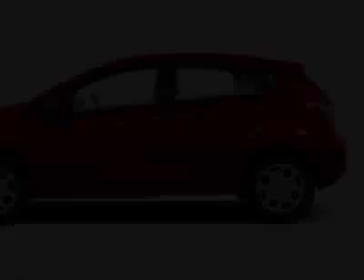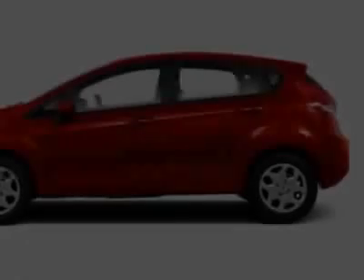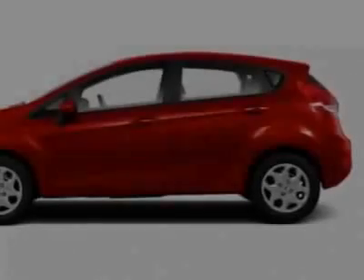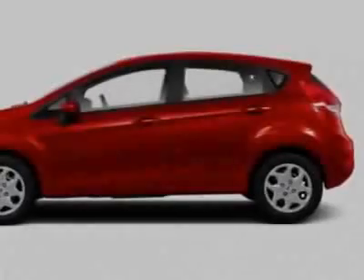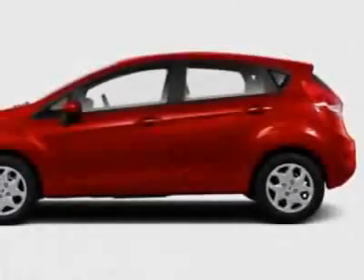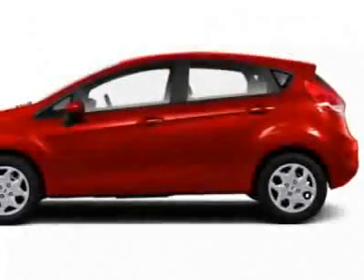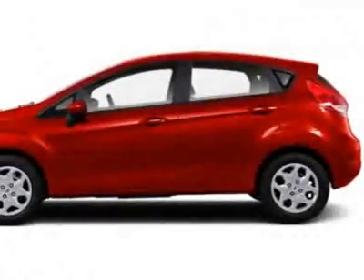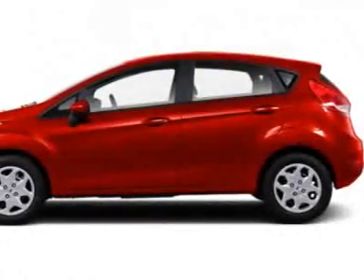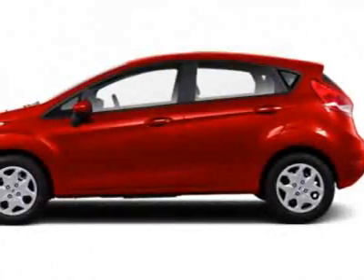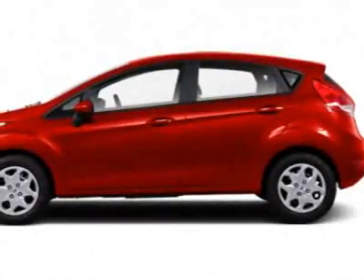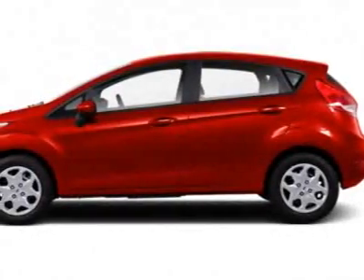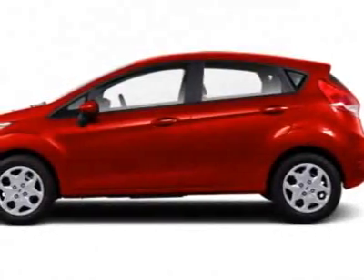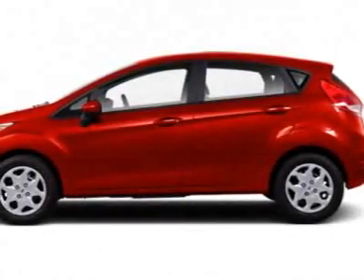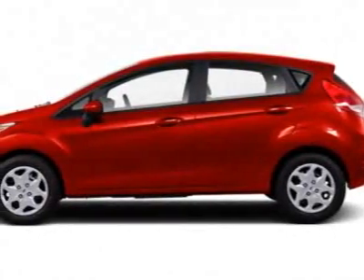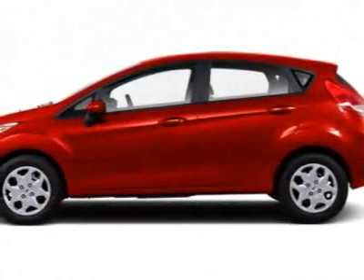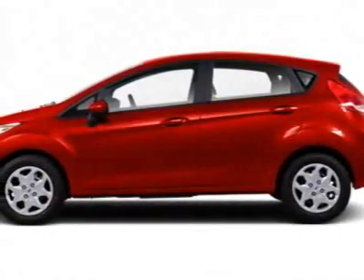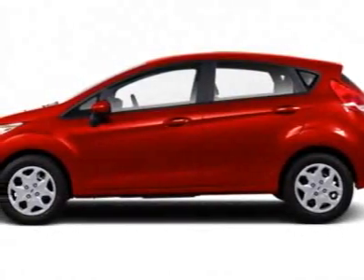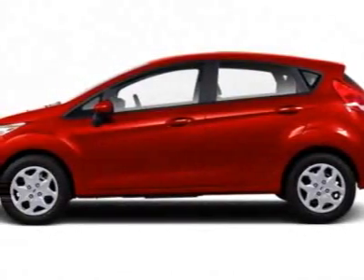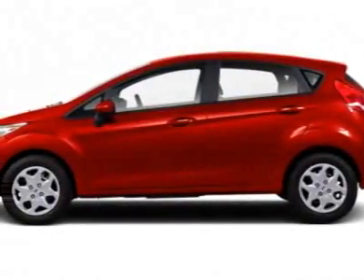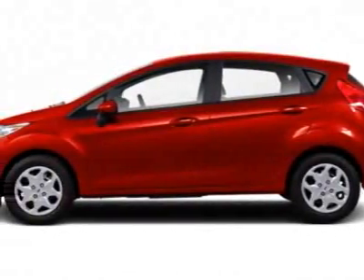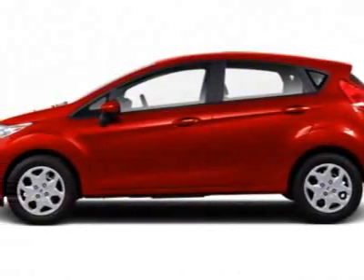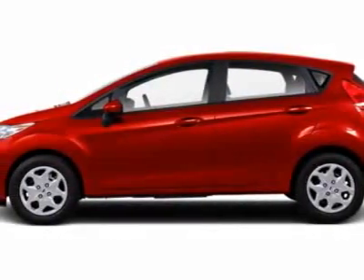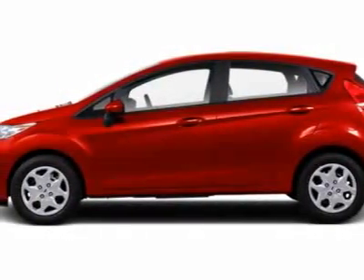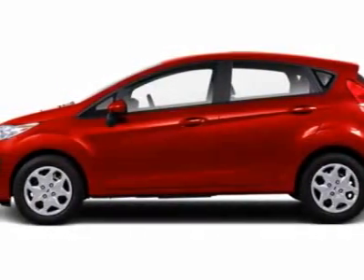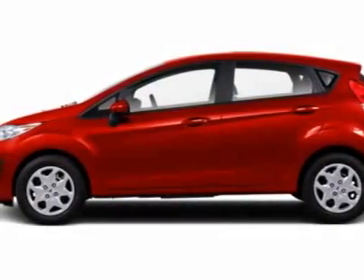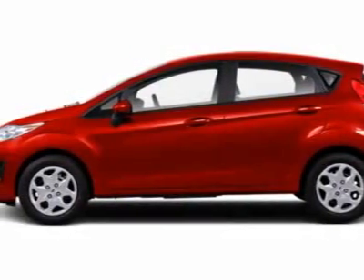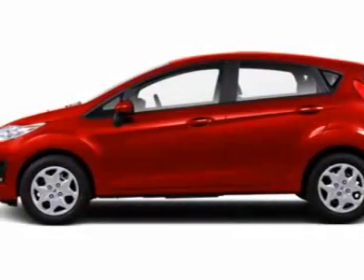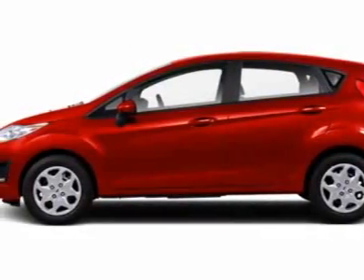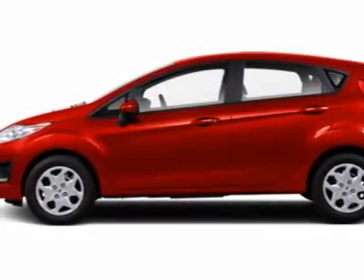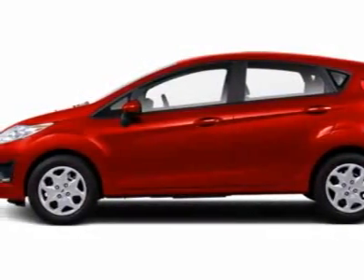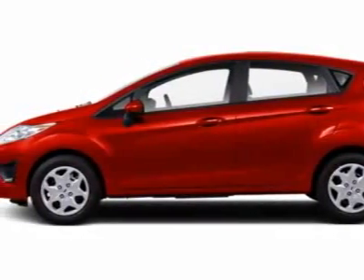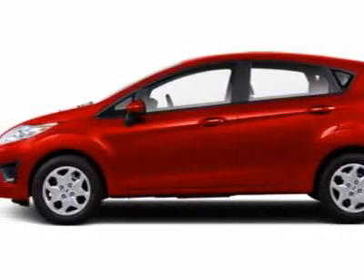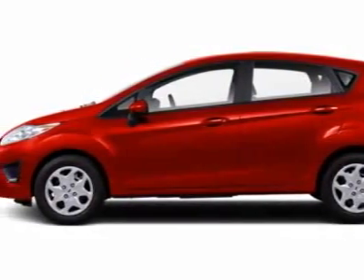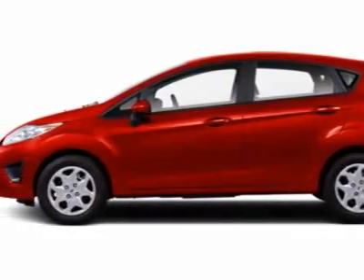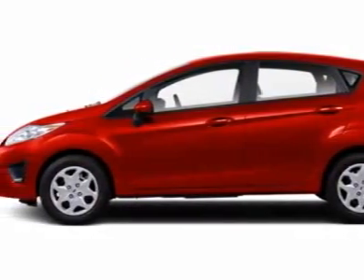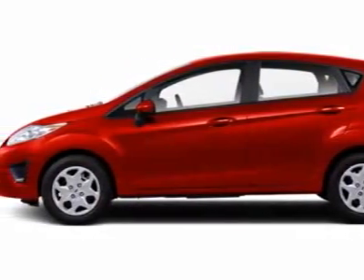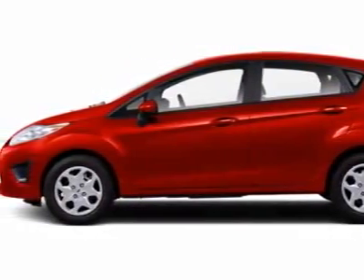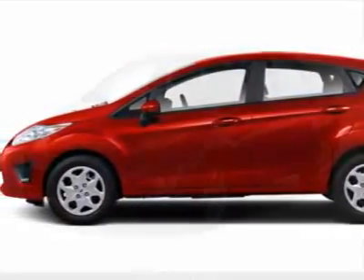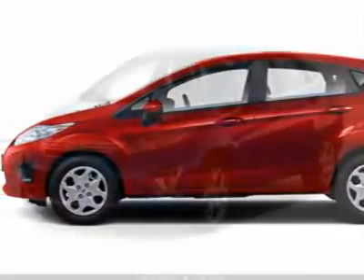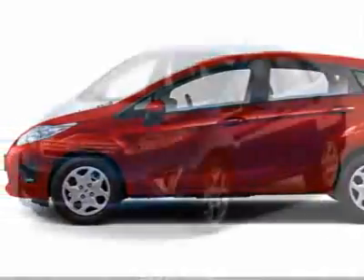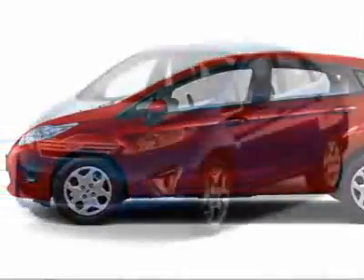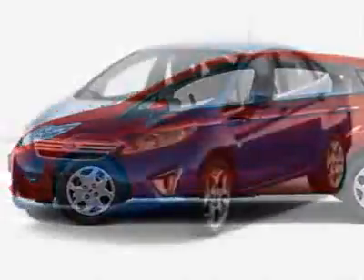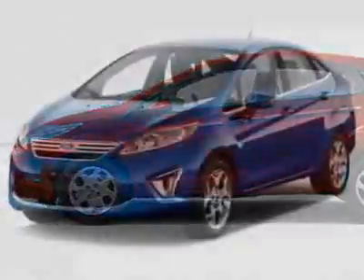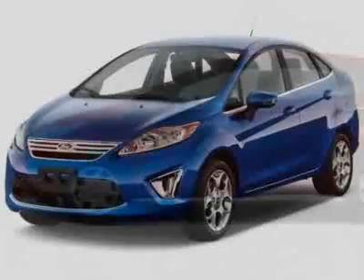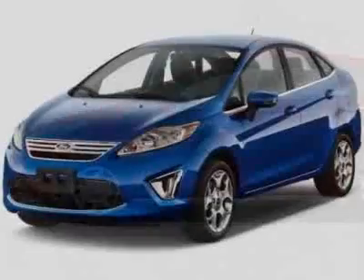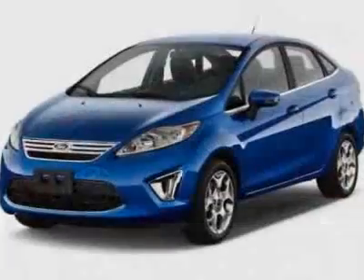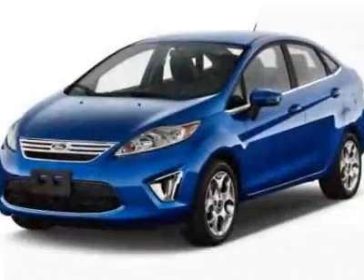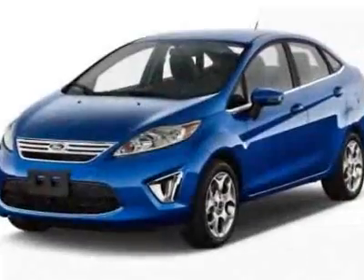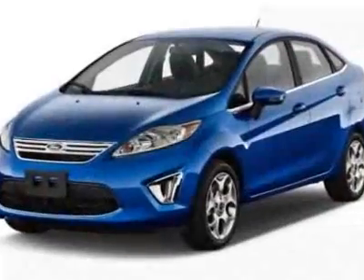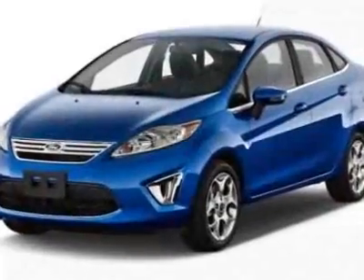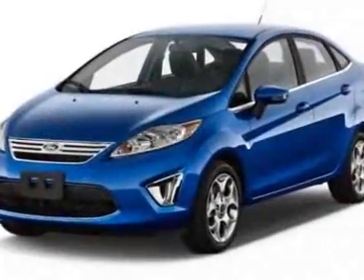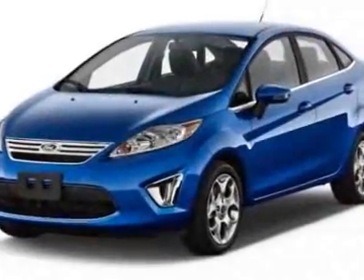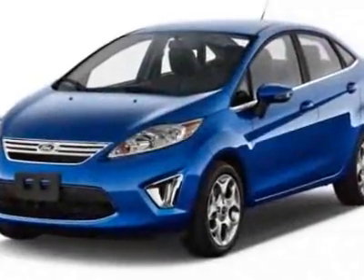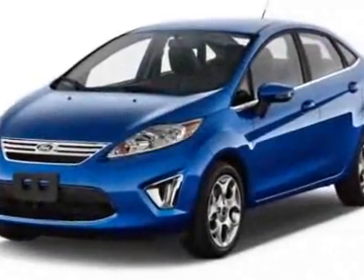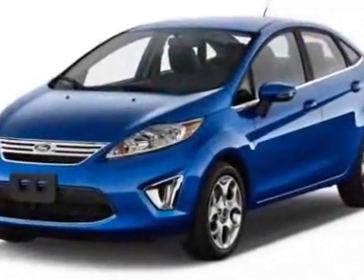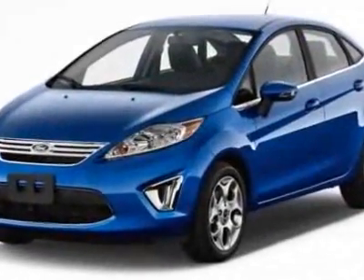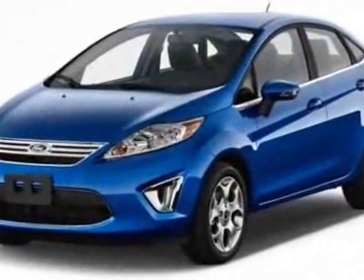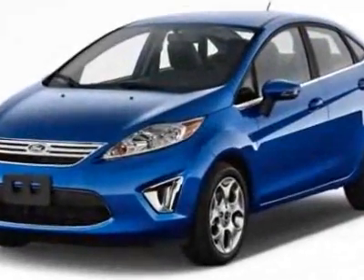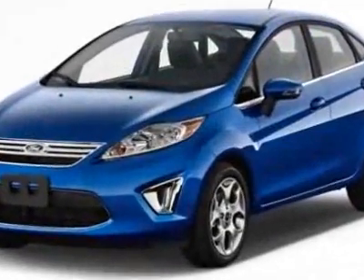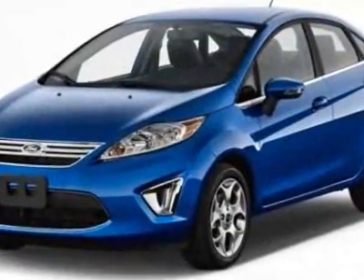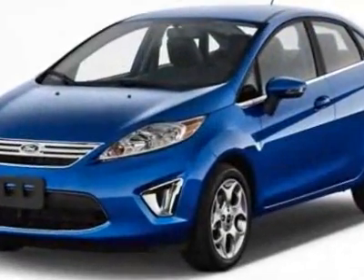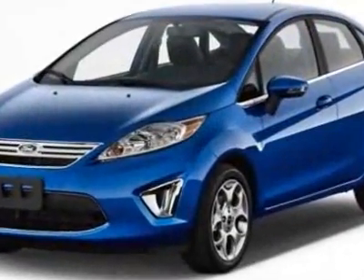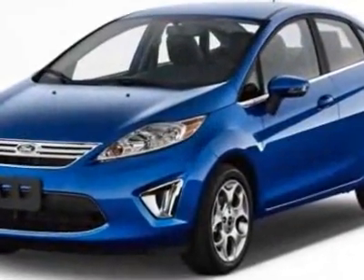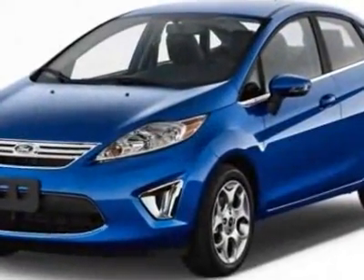Look at this new 2012 Ford Fiesta. For your protection, this vehicle has a full factory warranty.